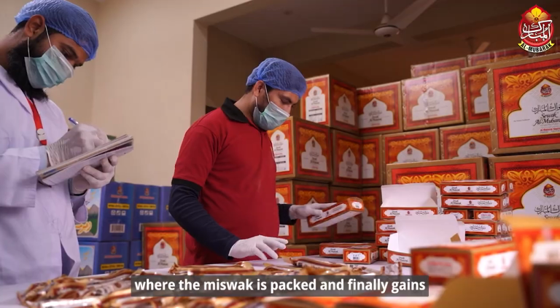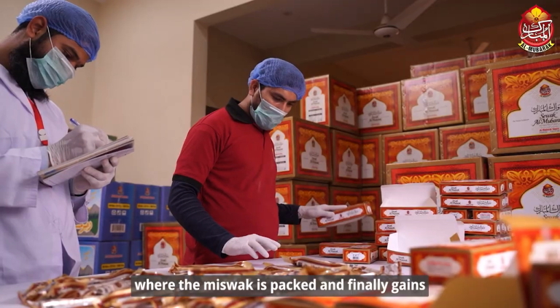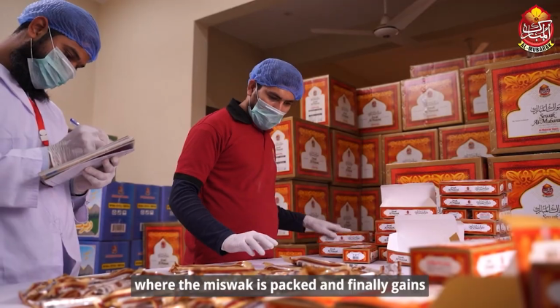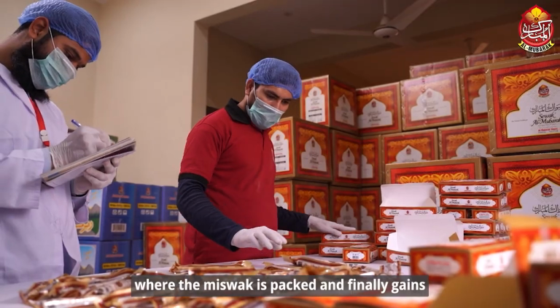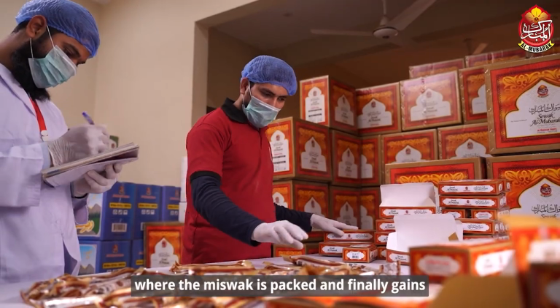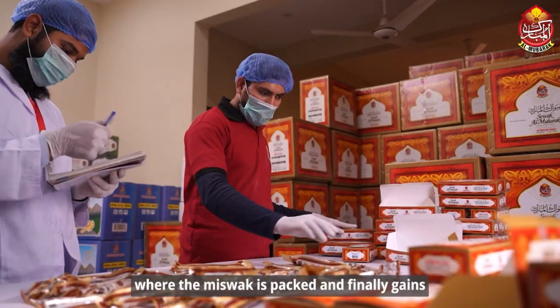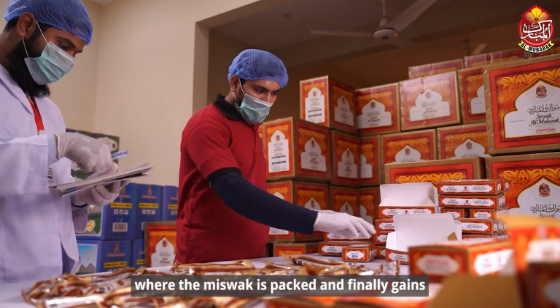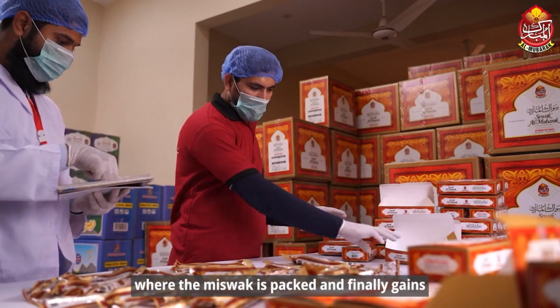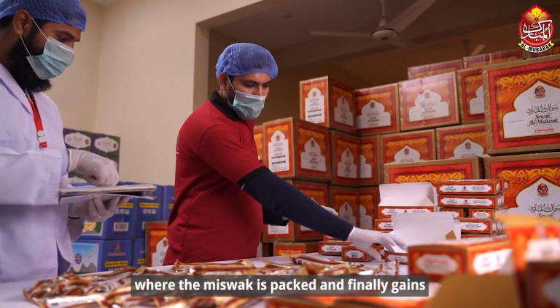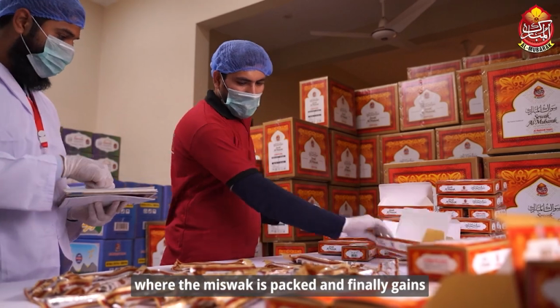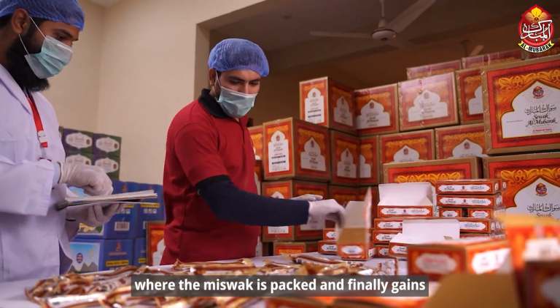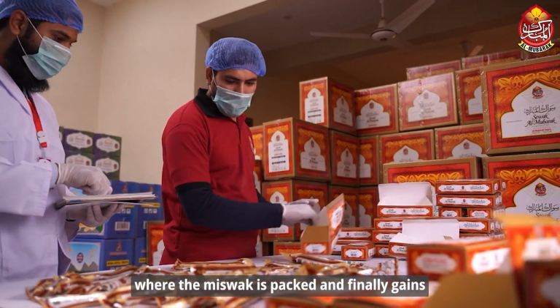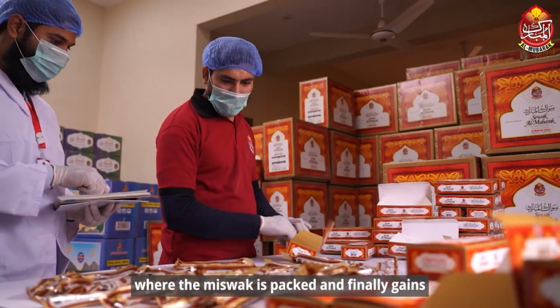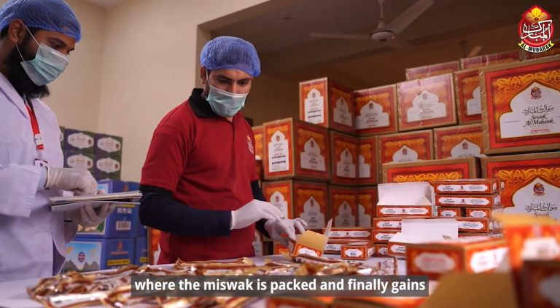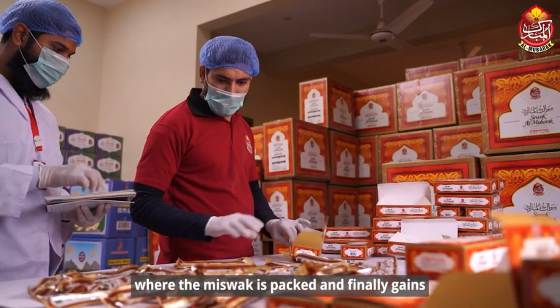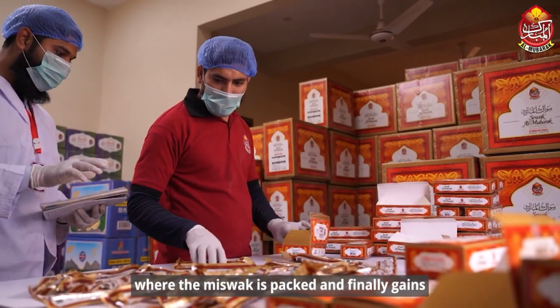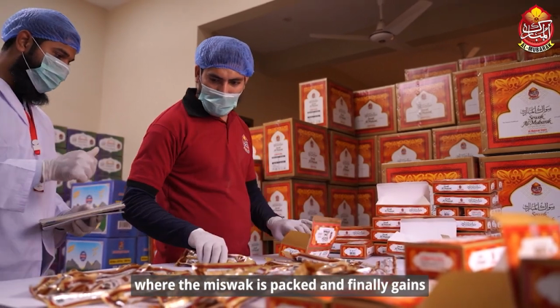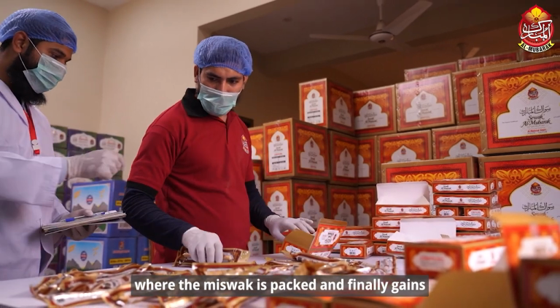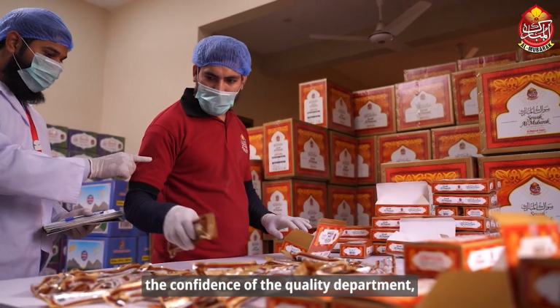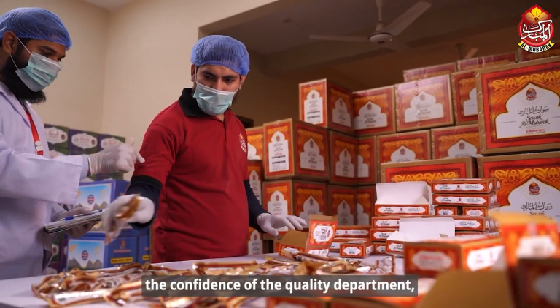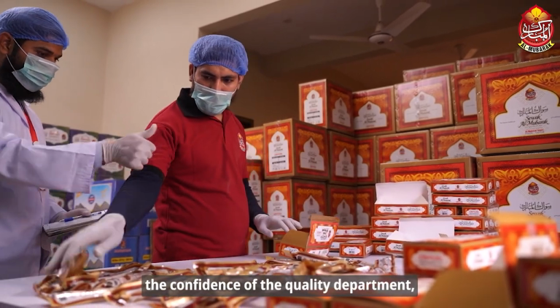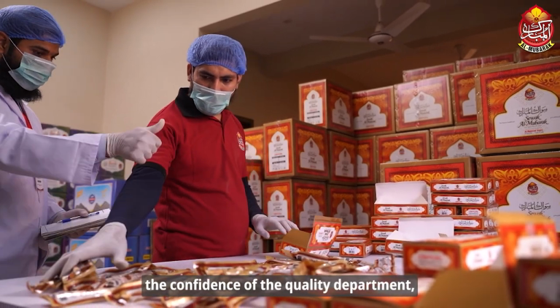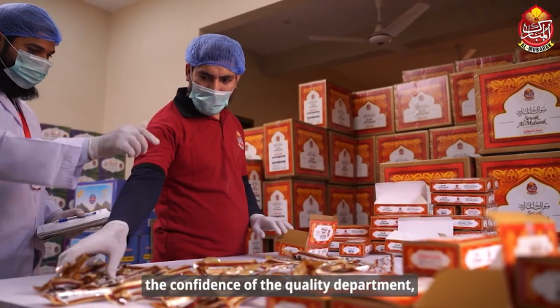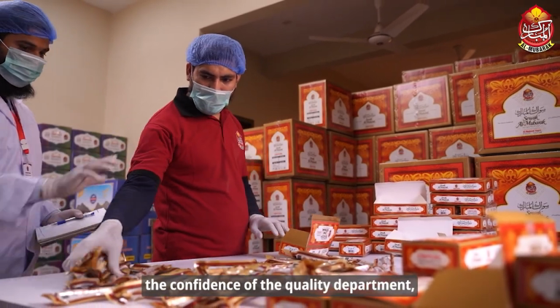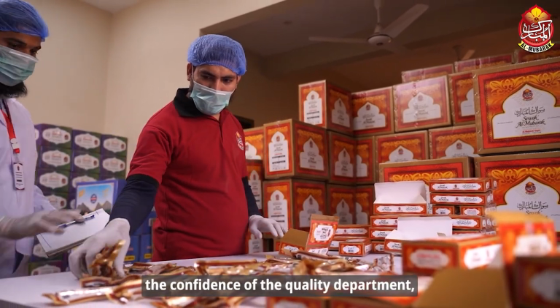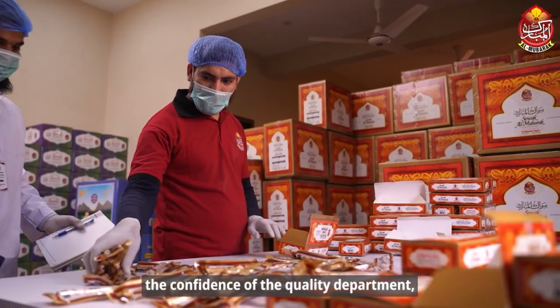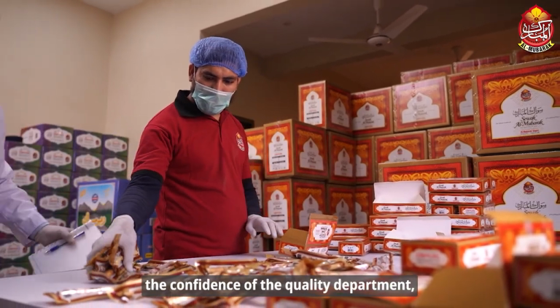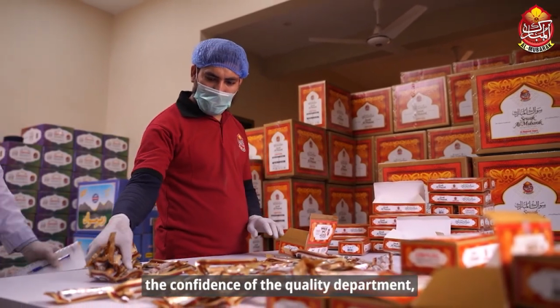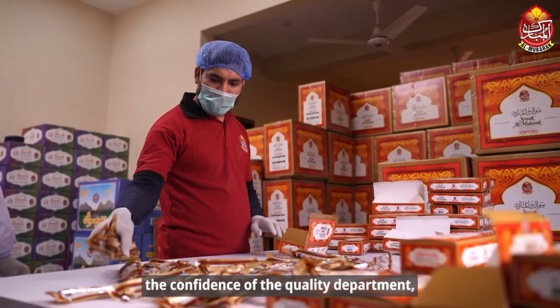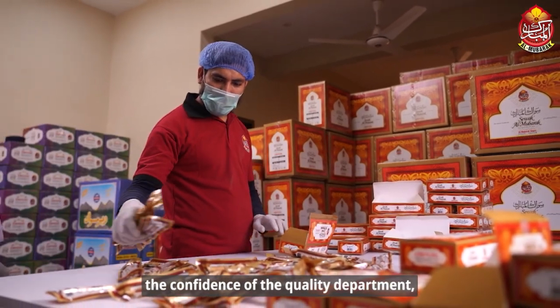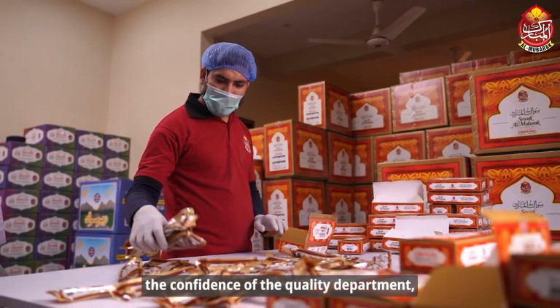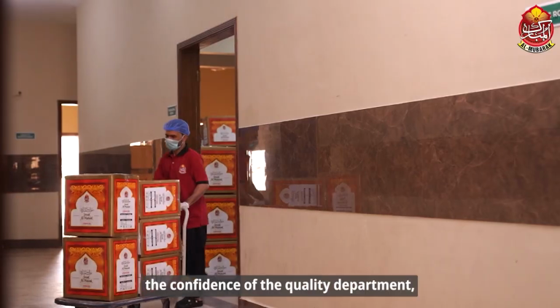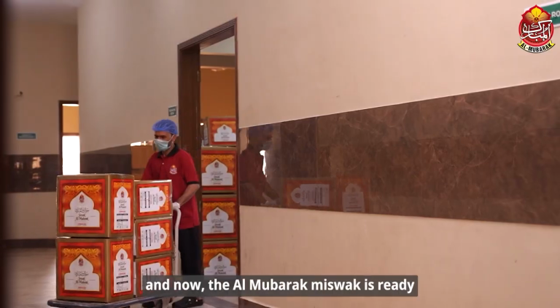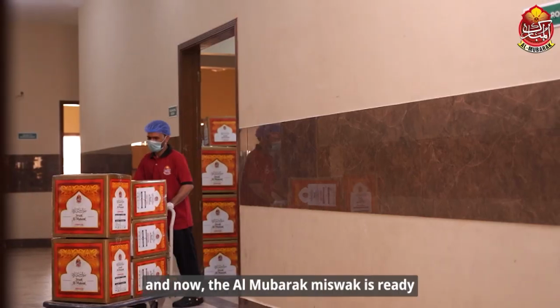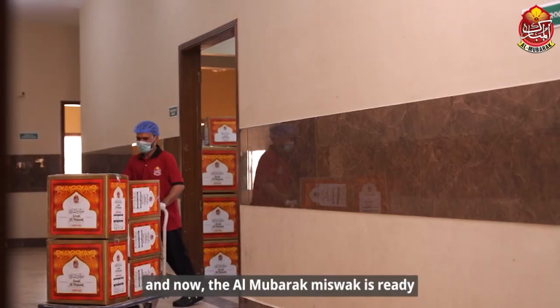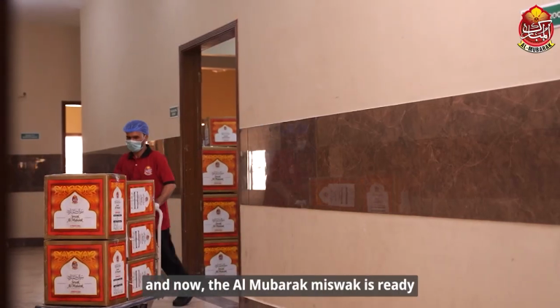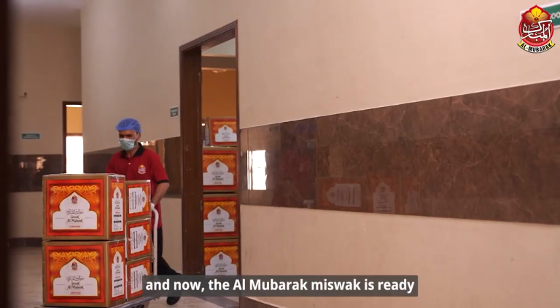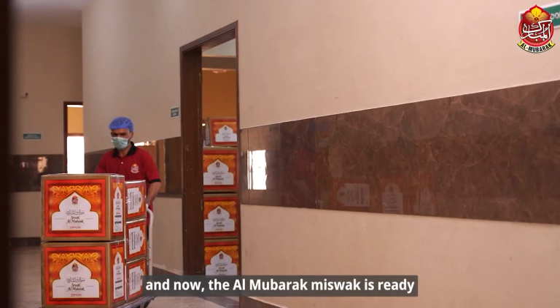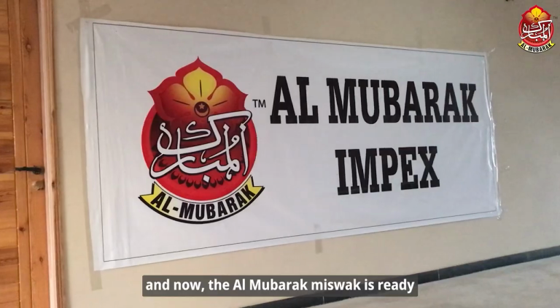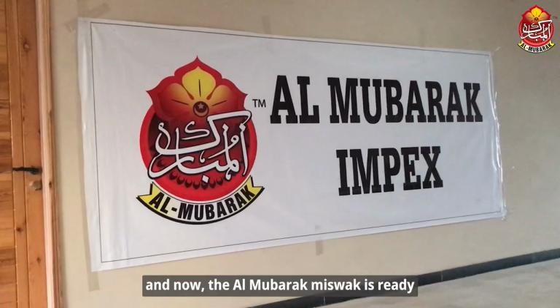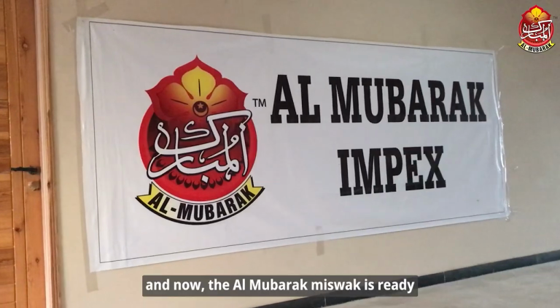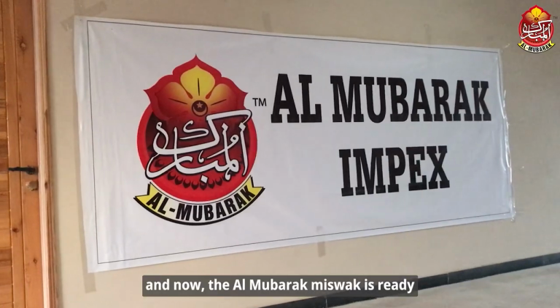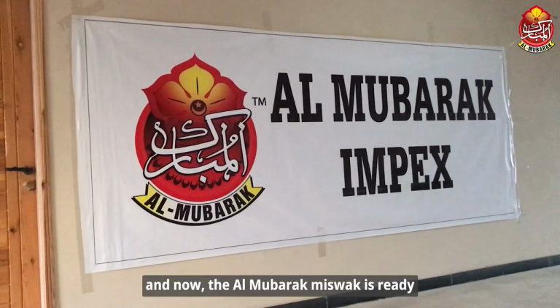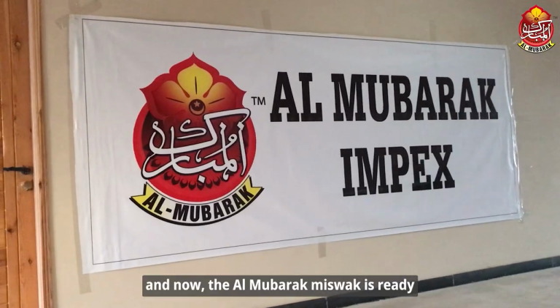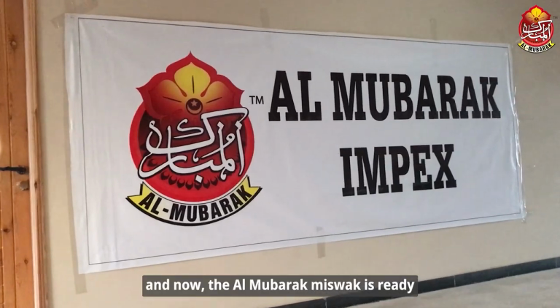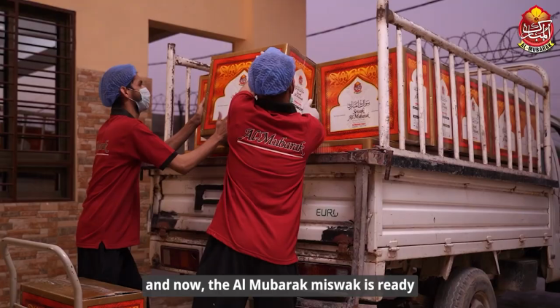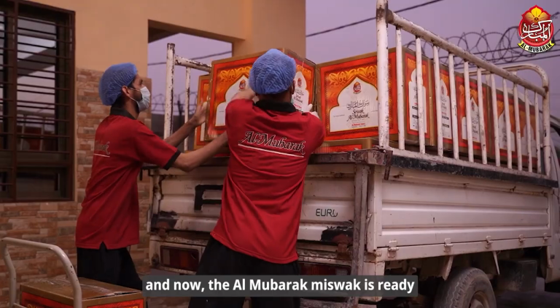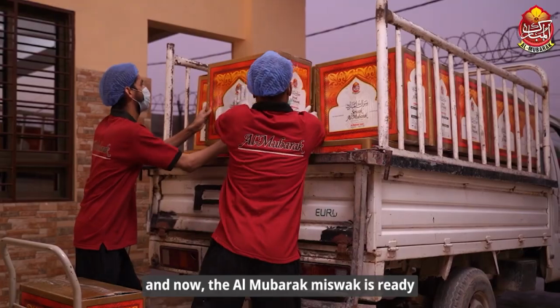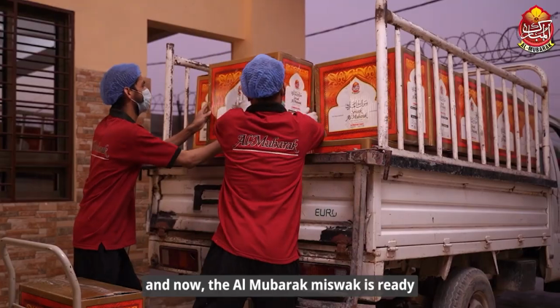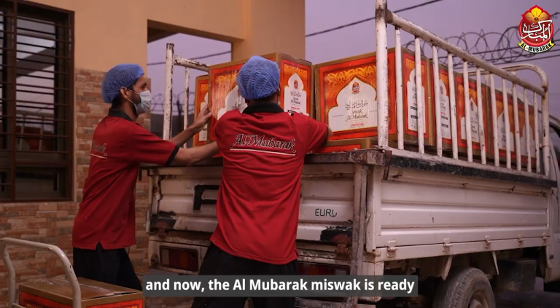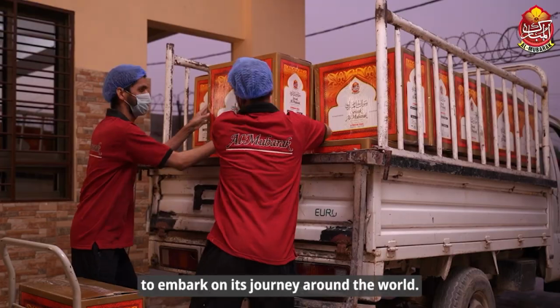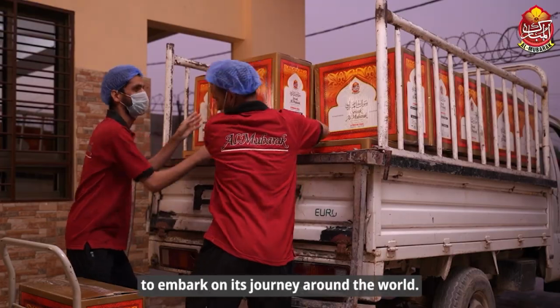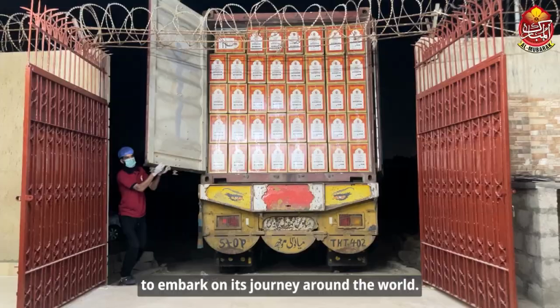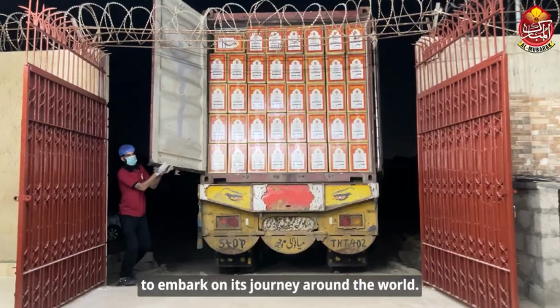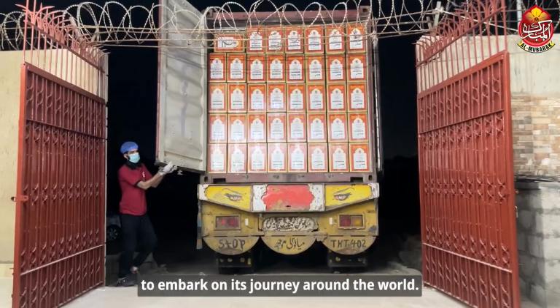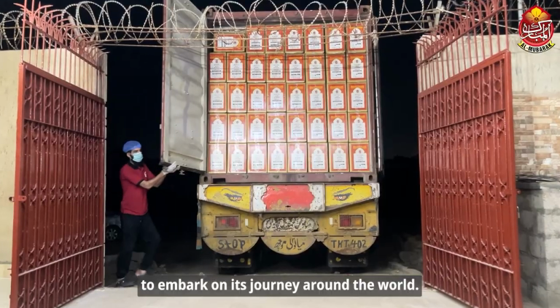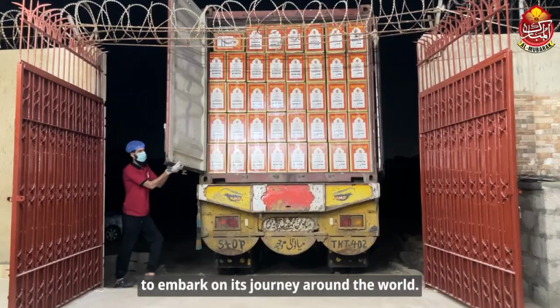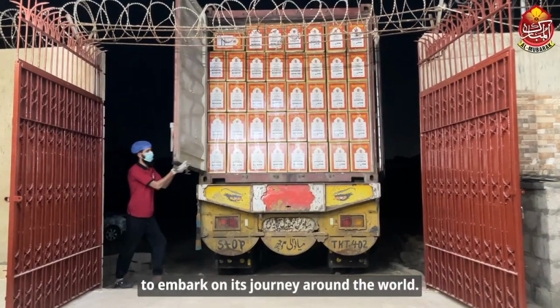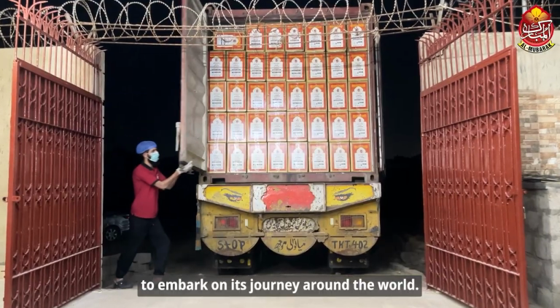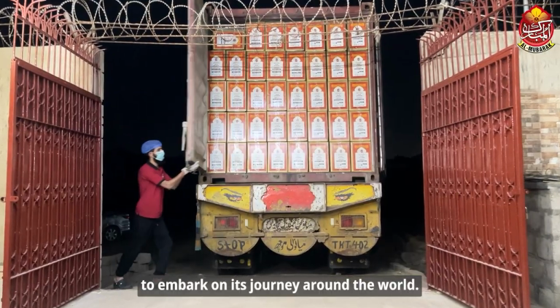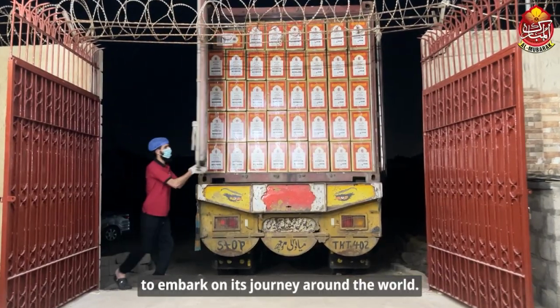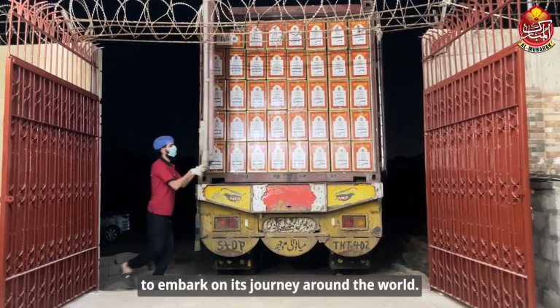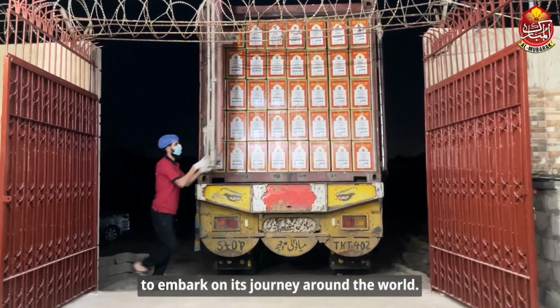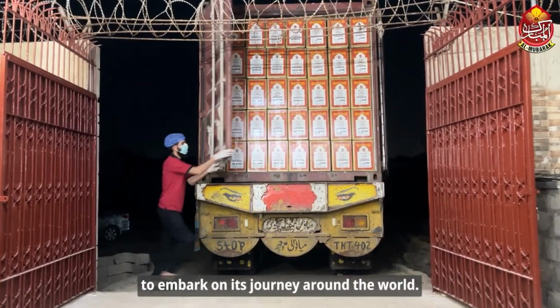The miswaq is packed and finally gains the confidence of the quality department. Now the Al Mubarak miswaq is ready to embark on its journey around the world.